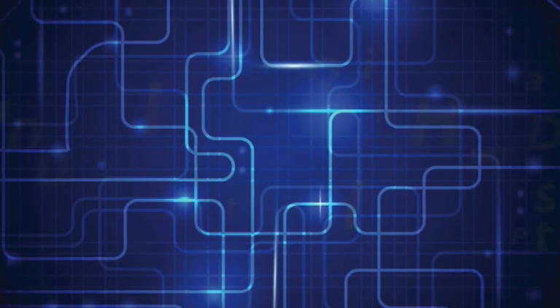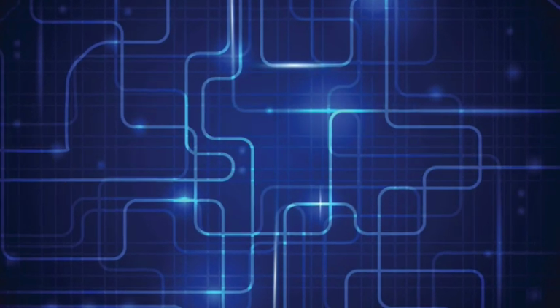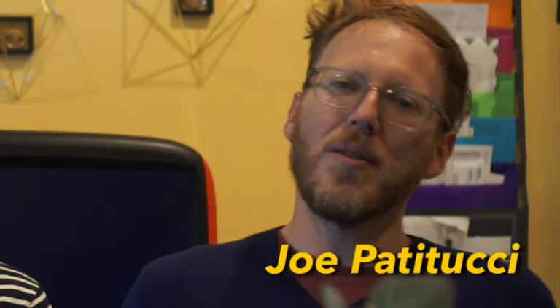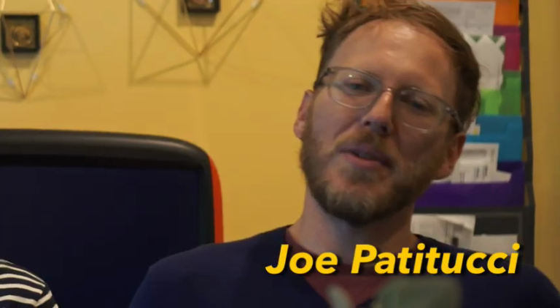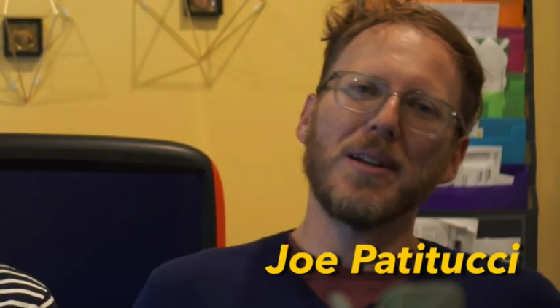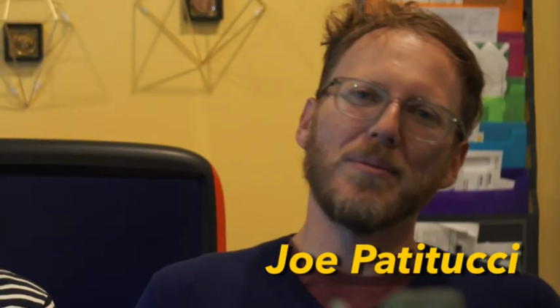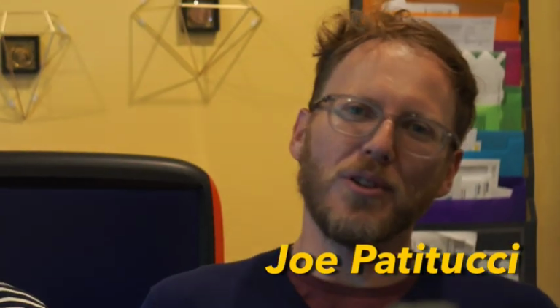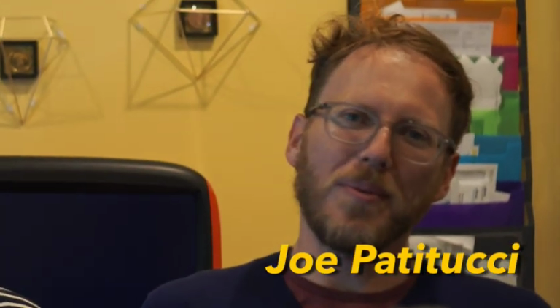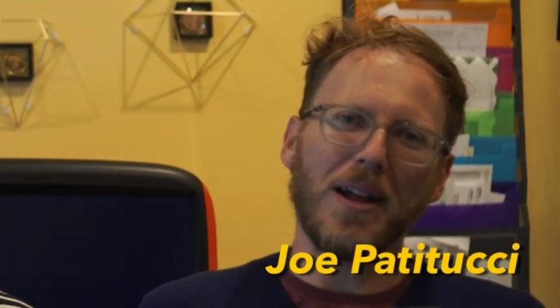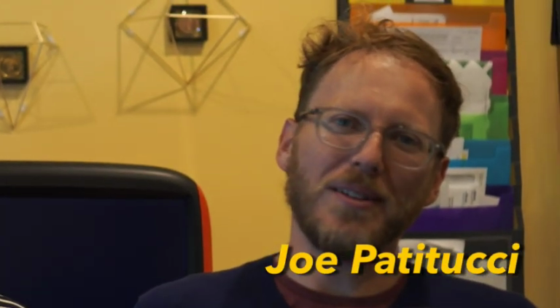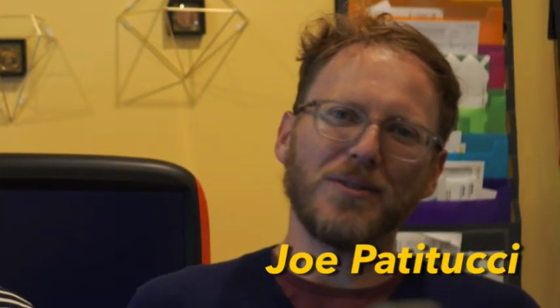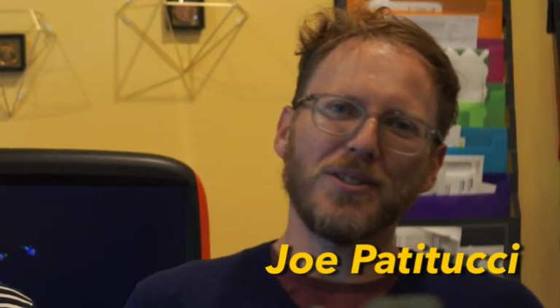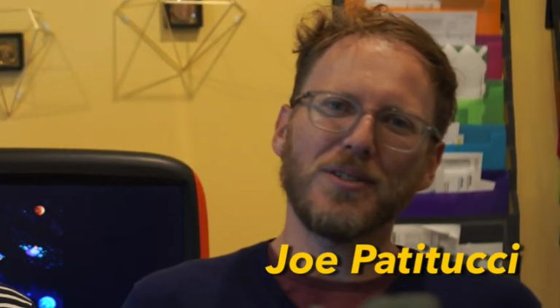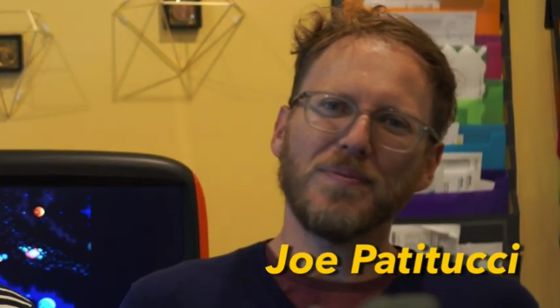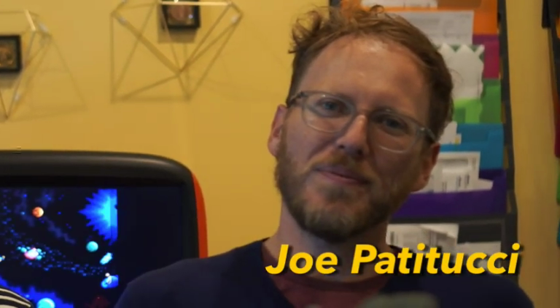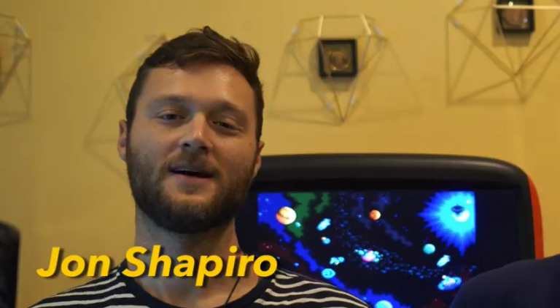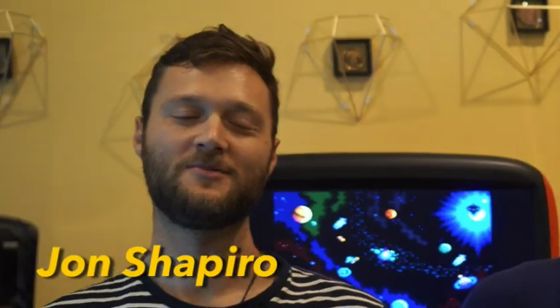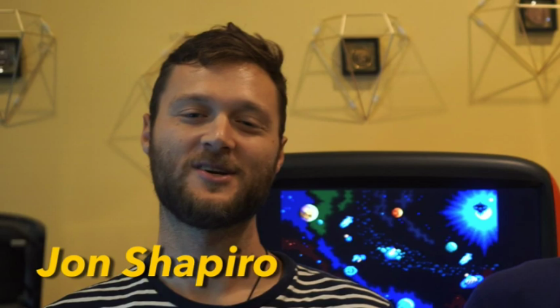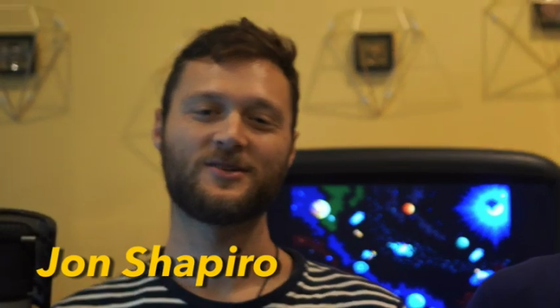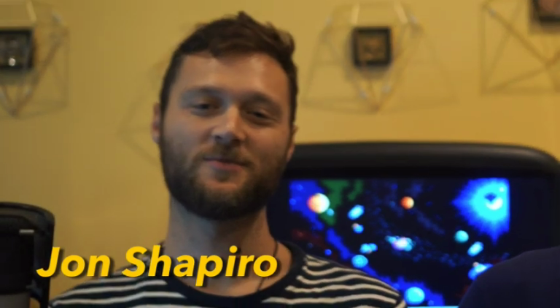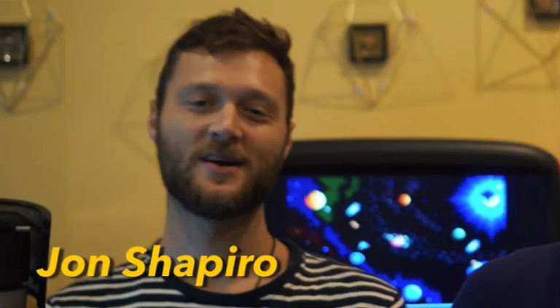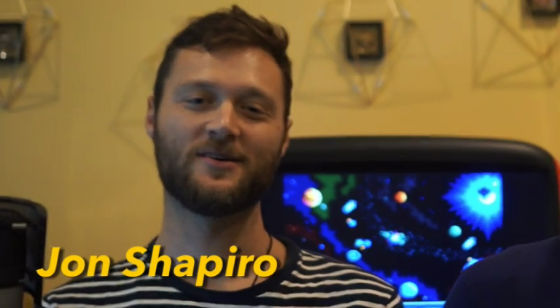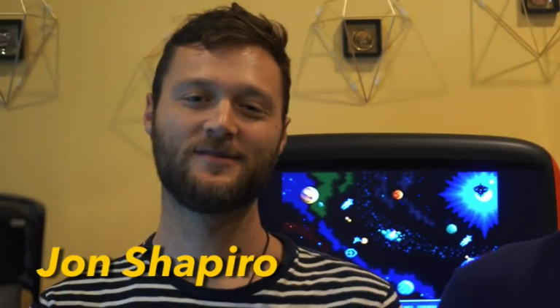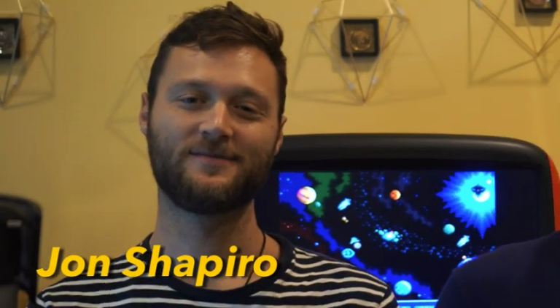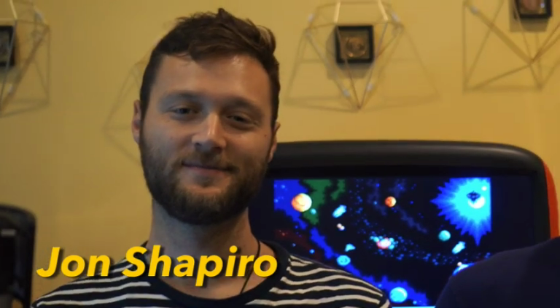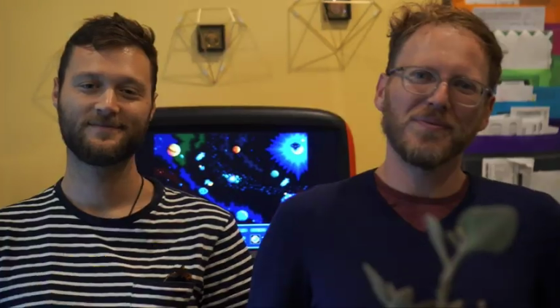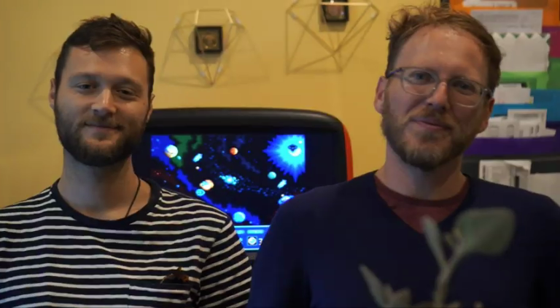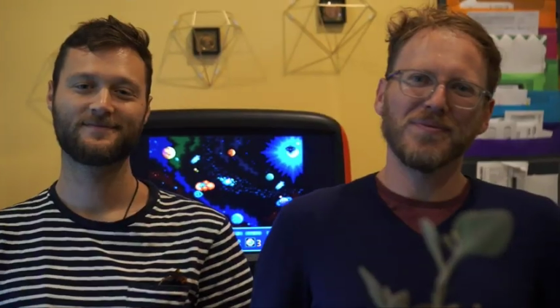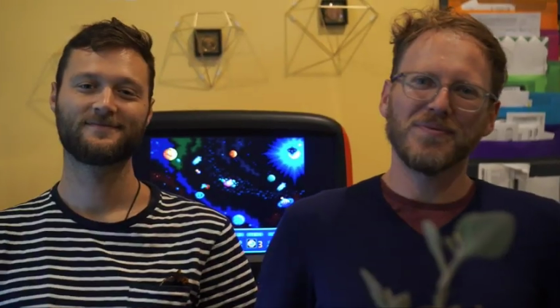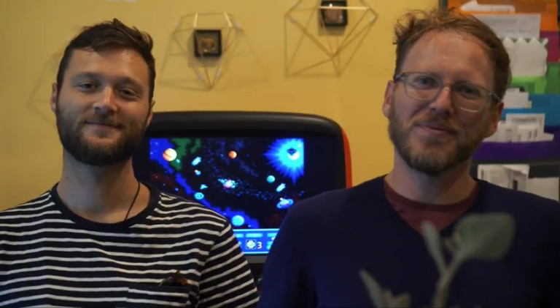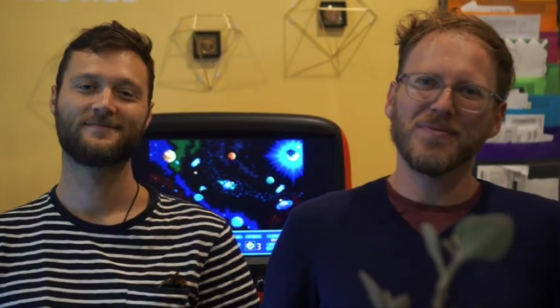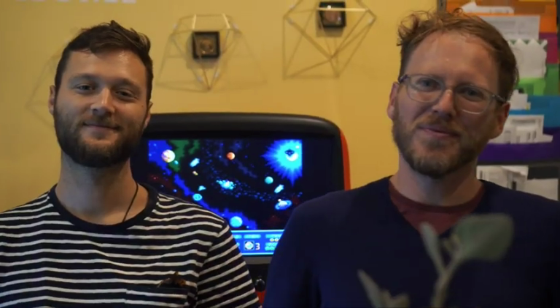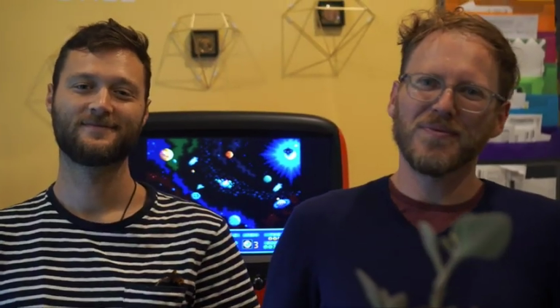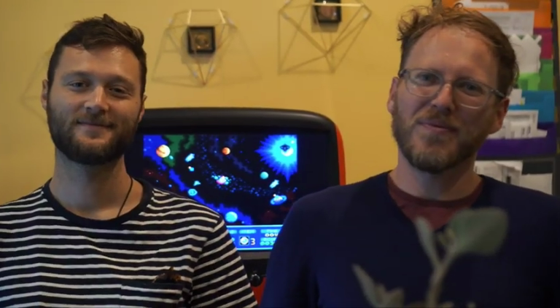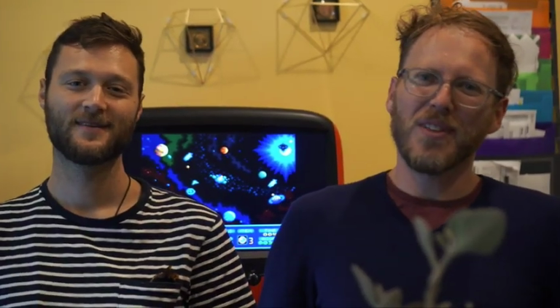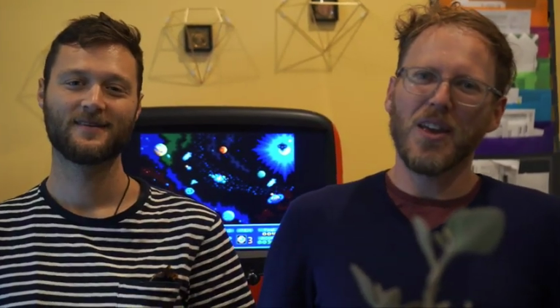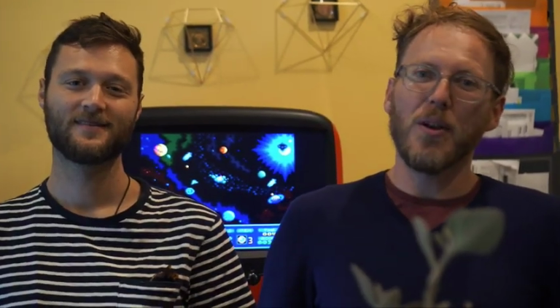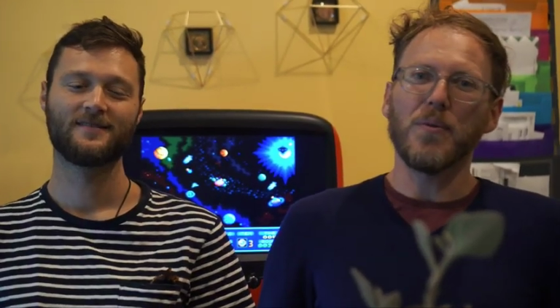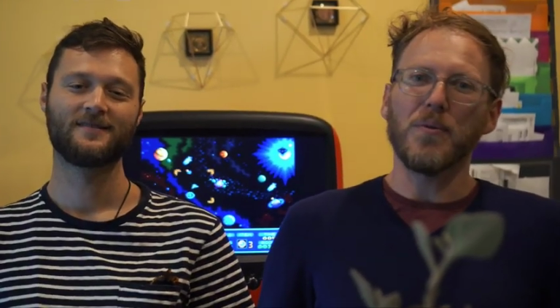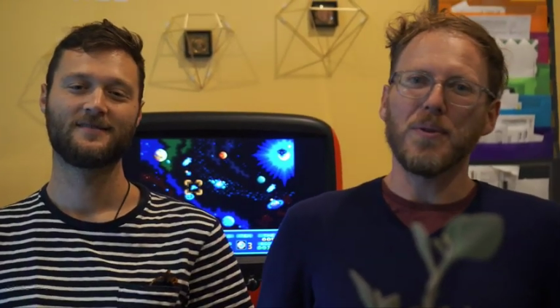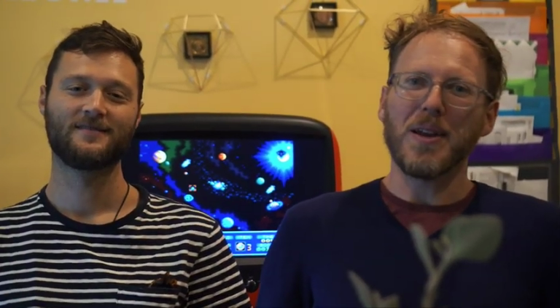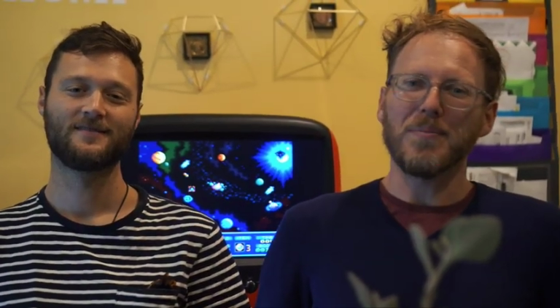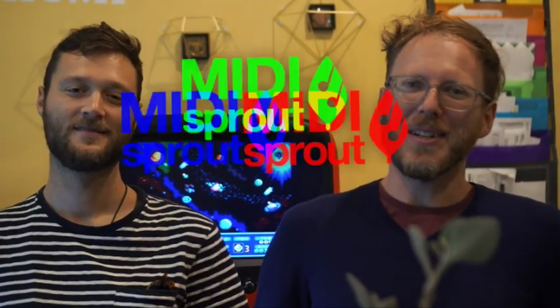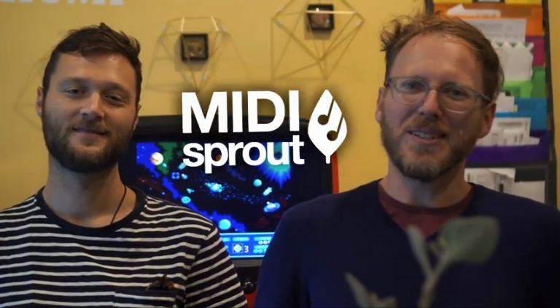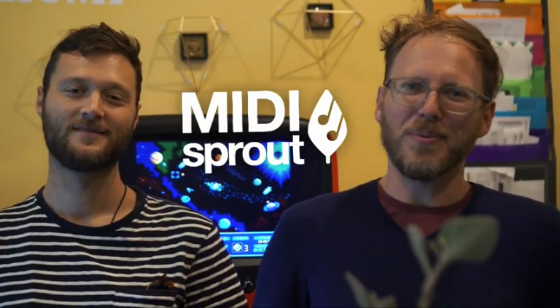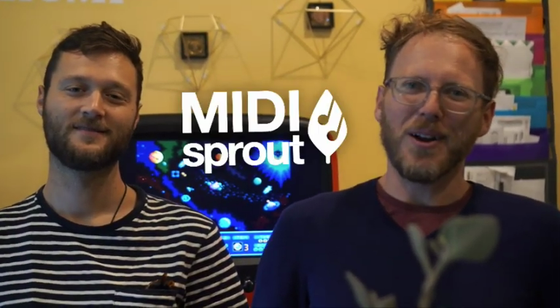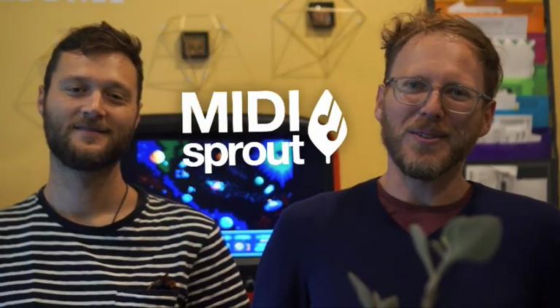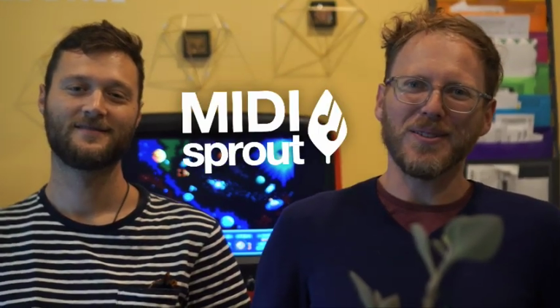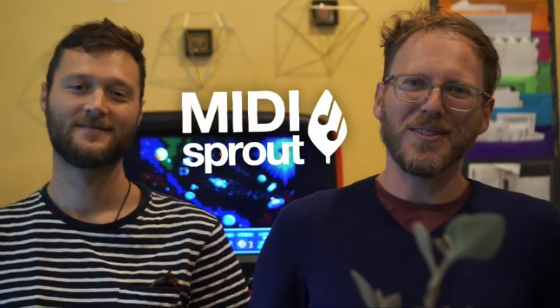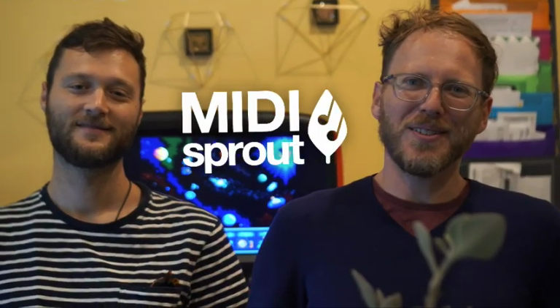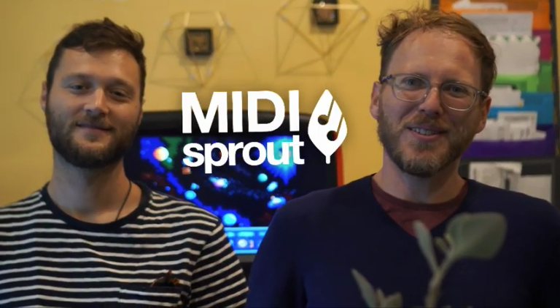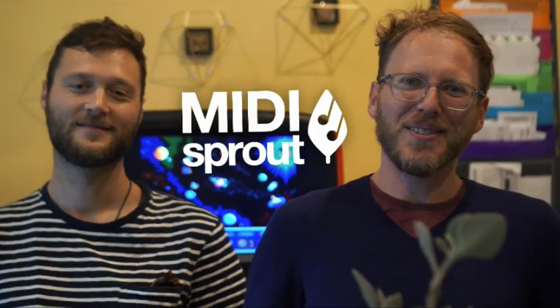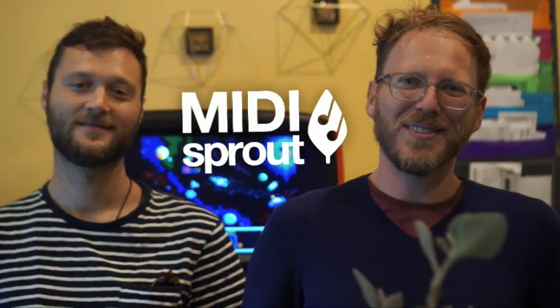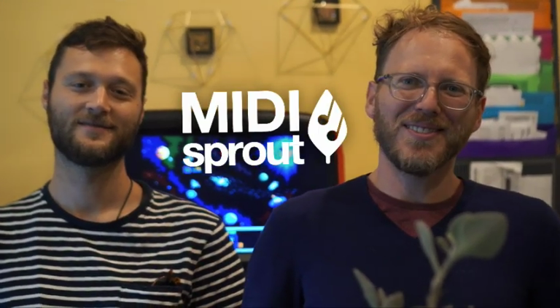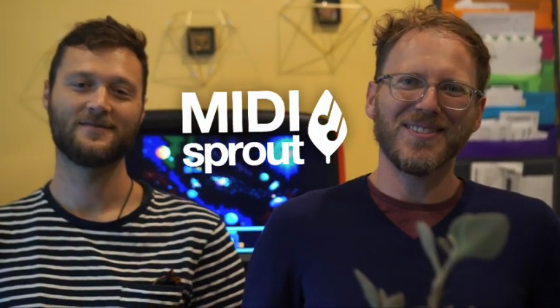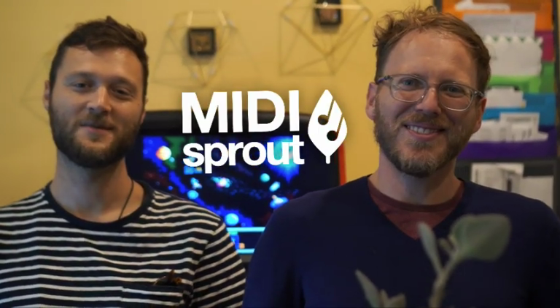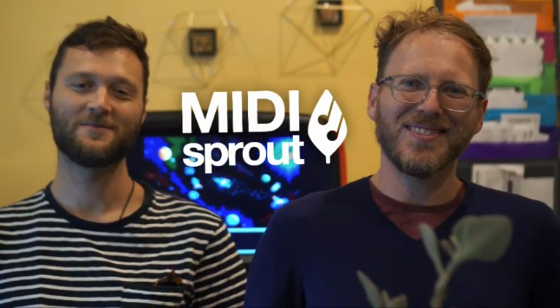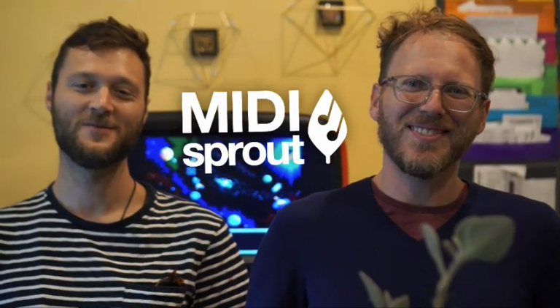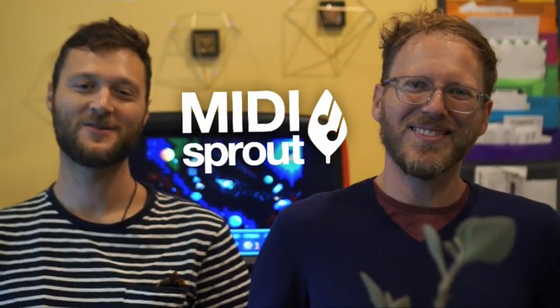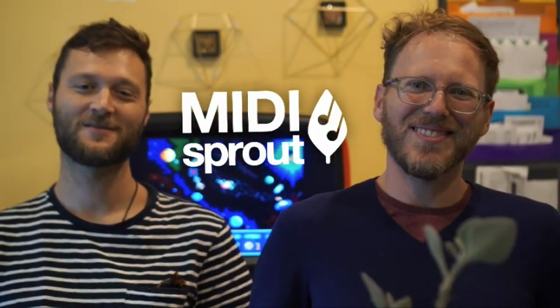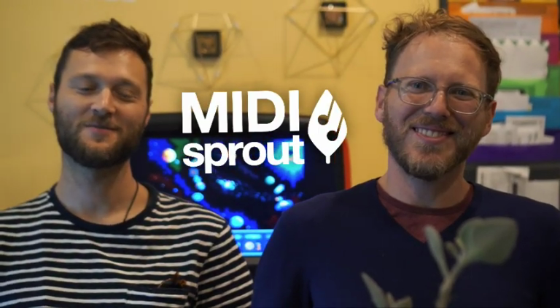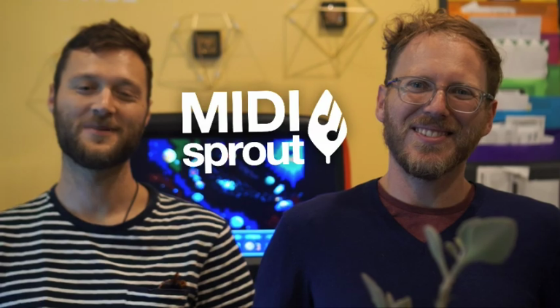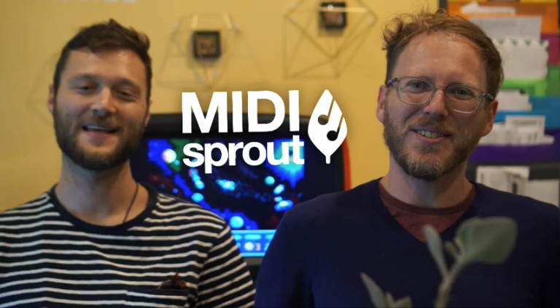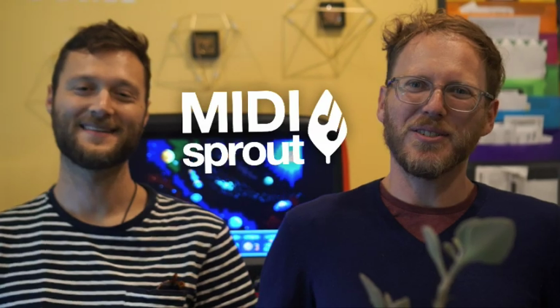My name is Joe Patitucci. I'm John Shapiro. We make MIDI Sprouts. We make music from plants.